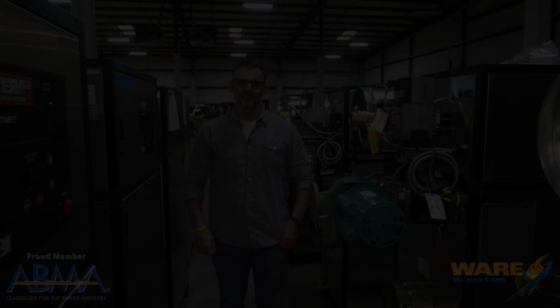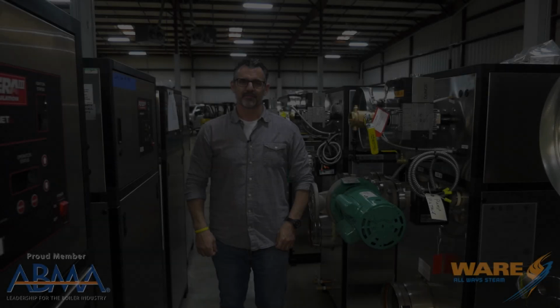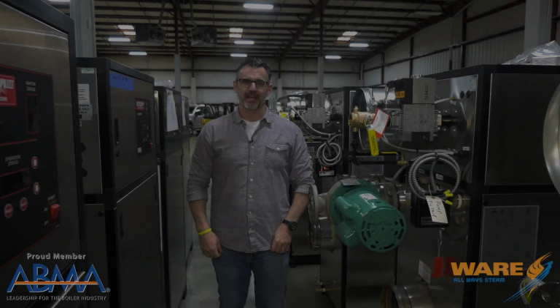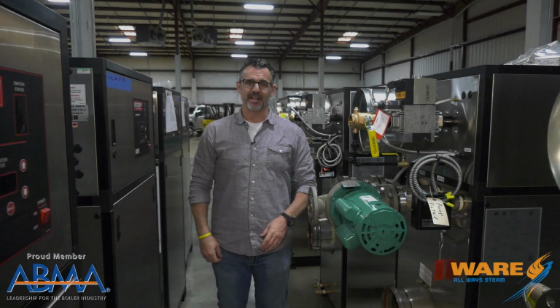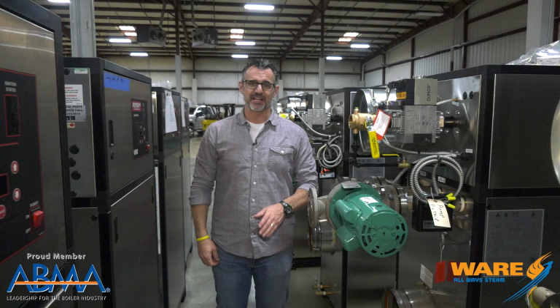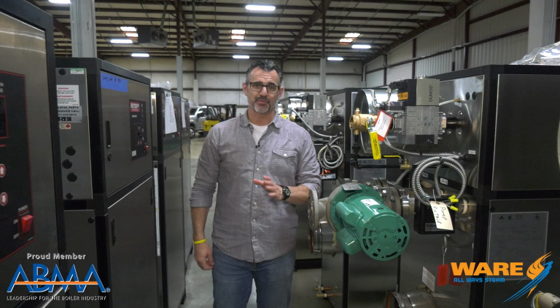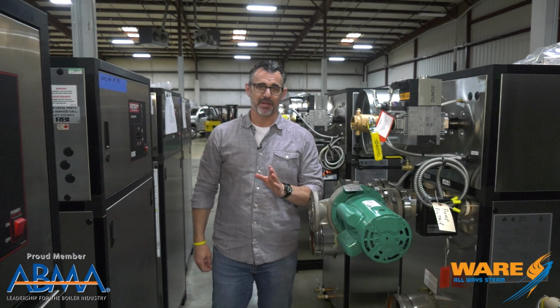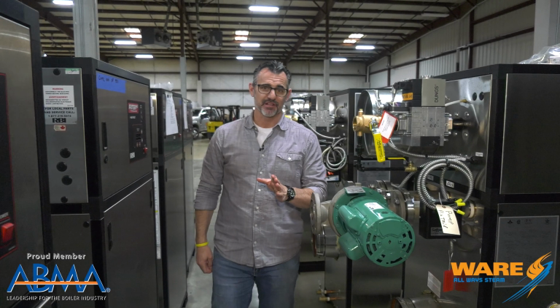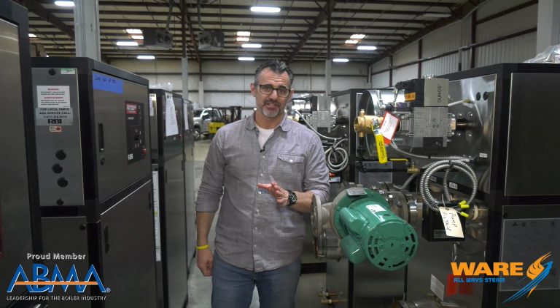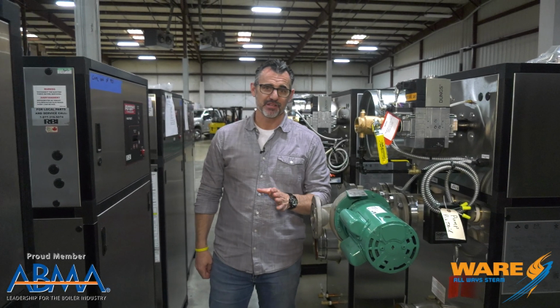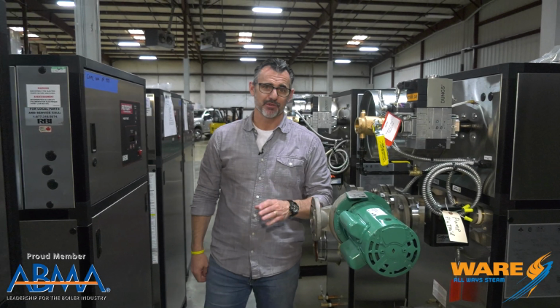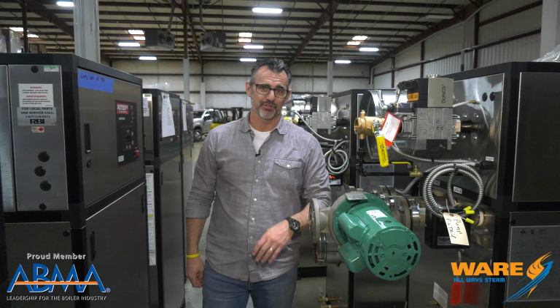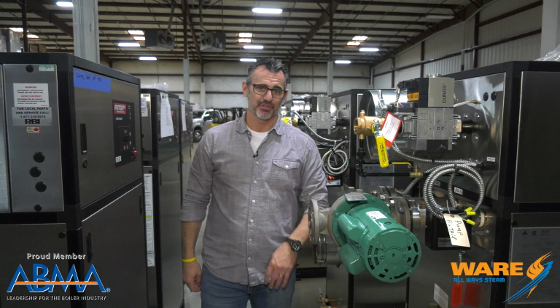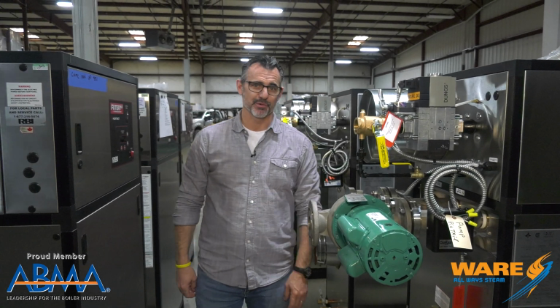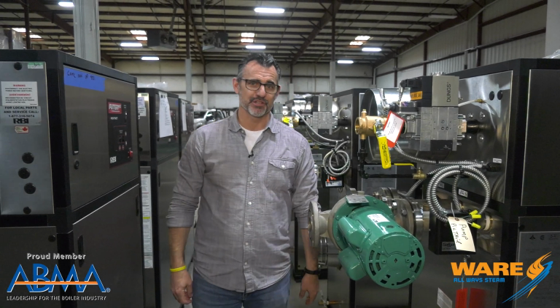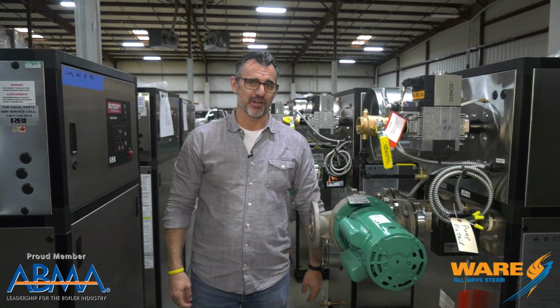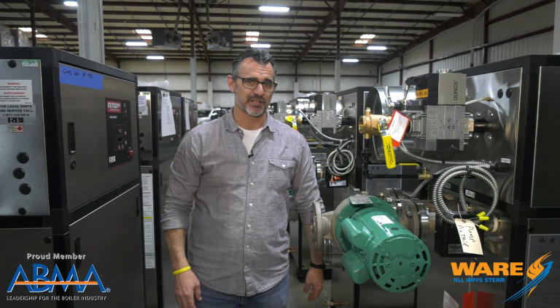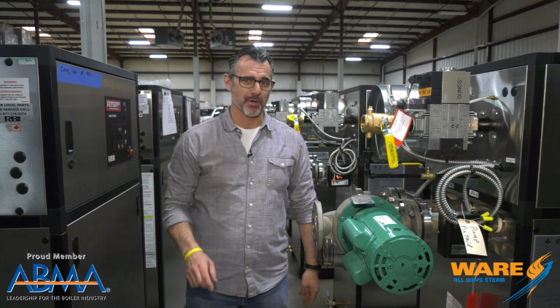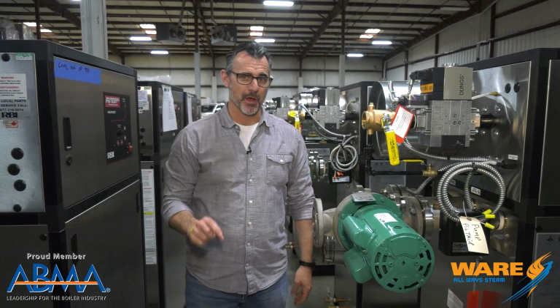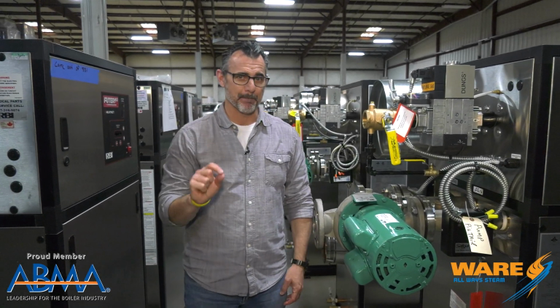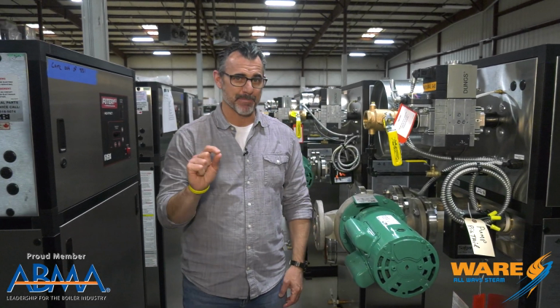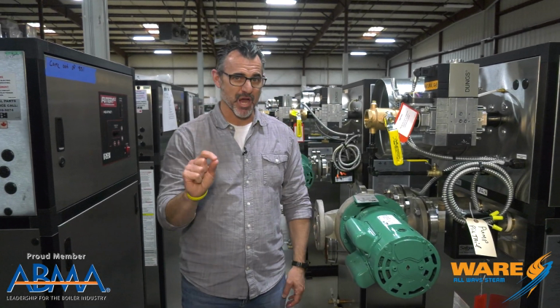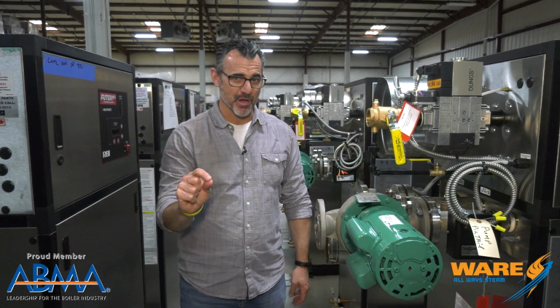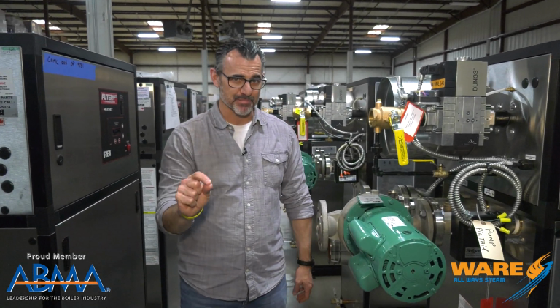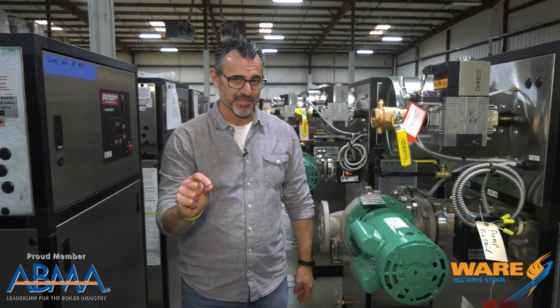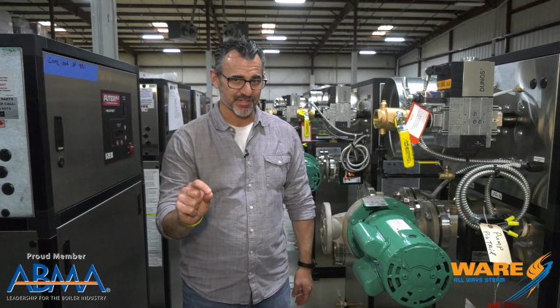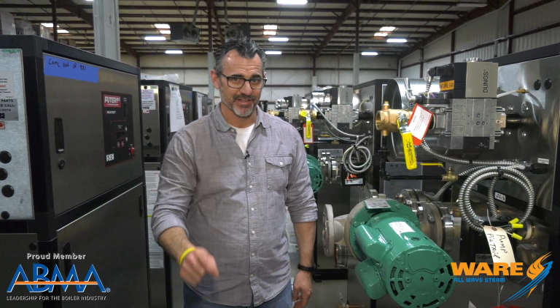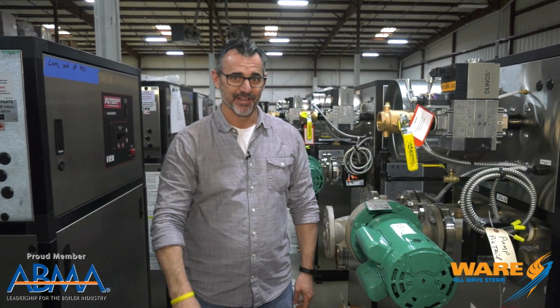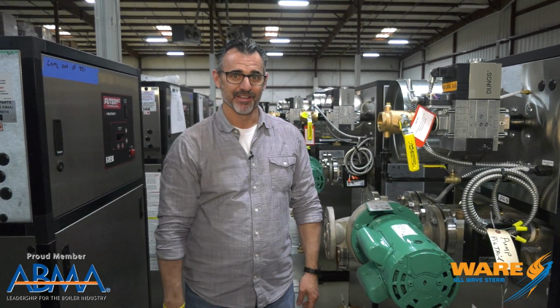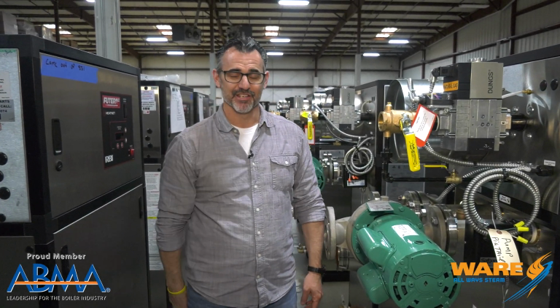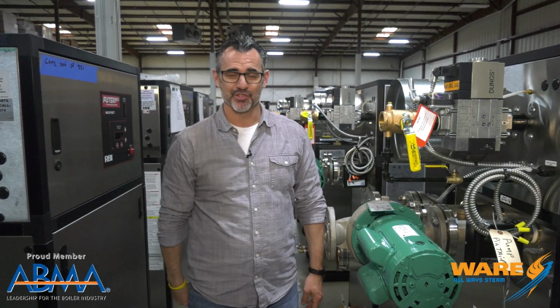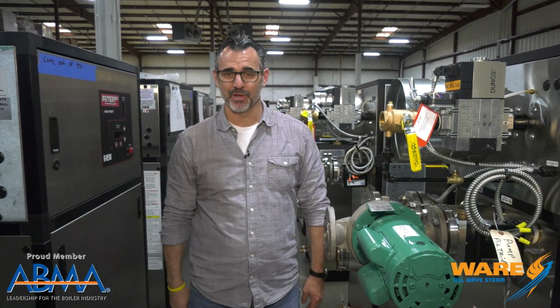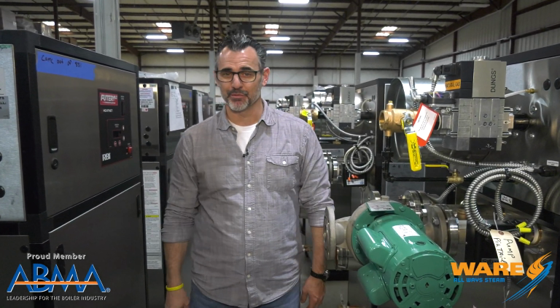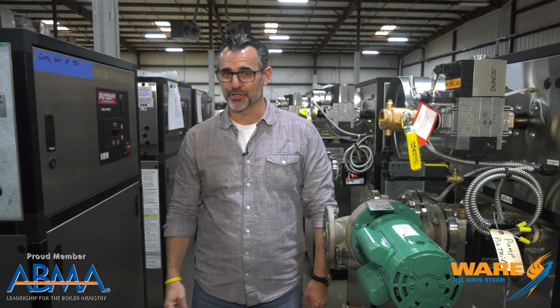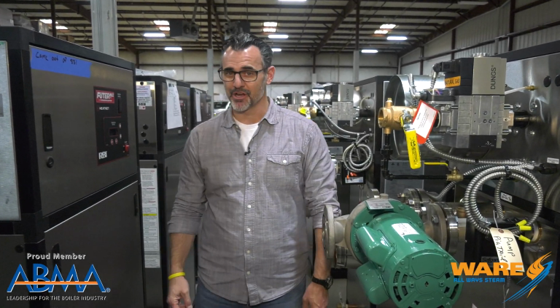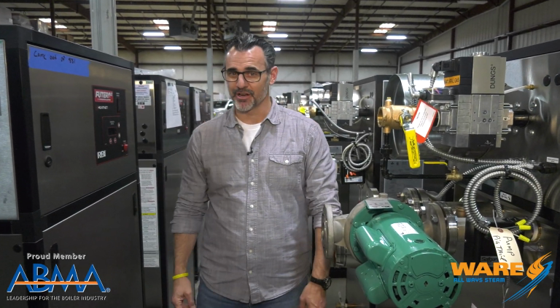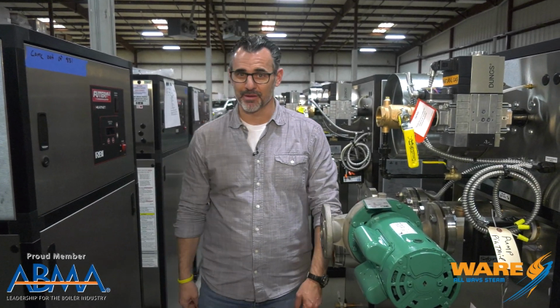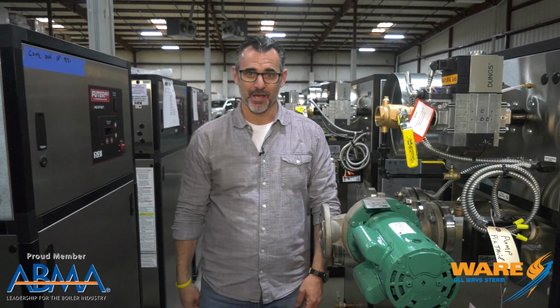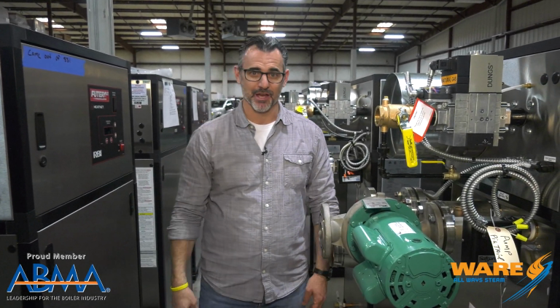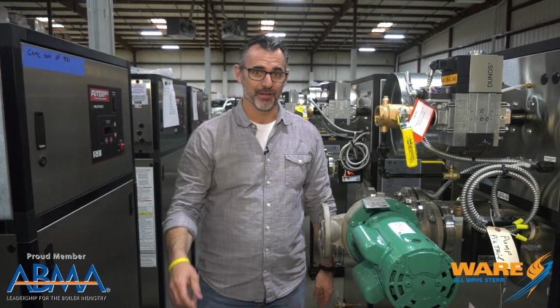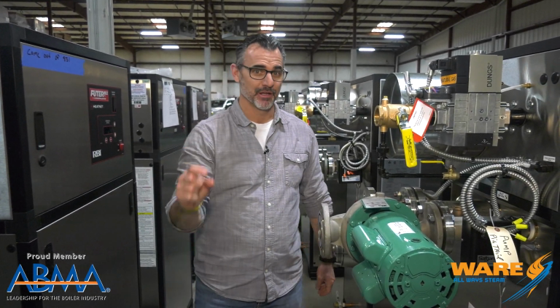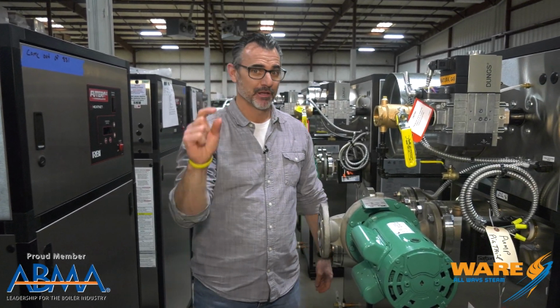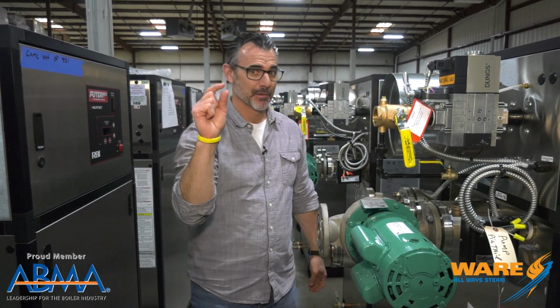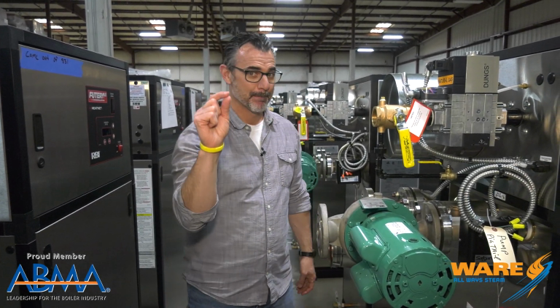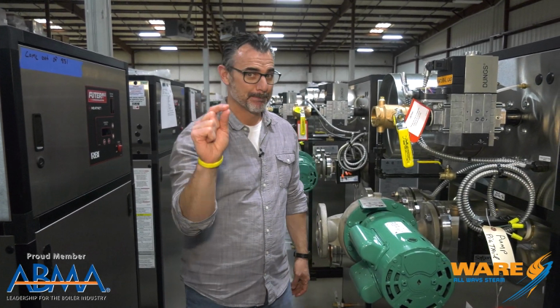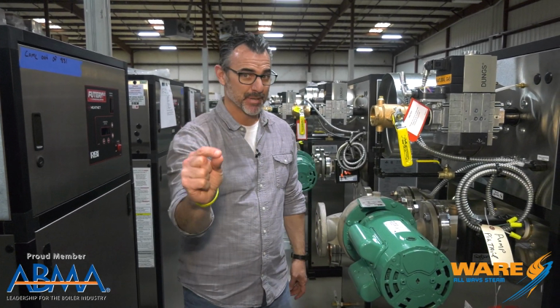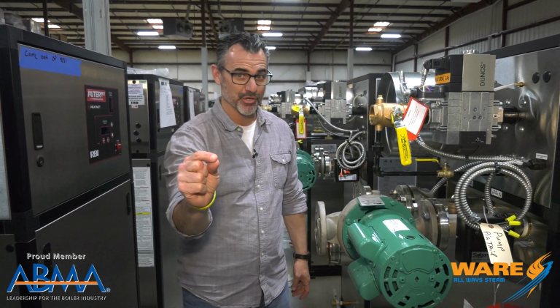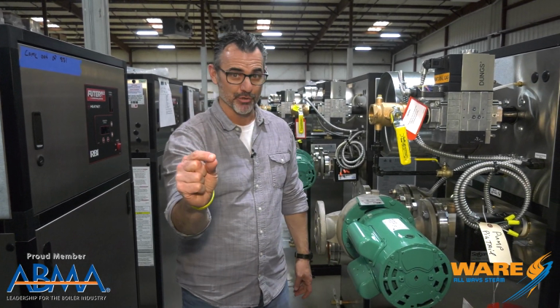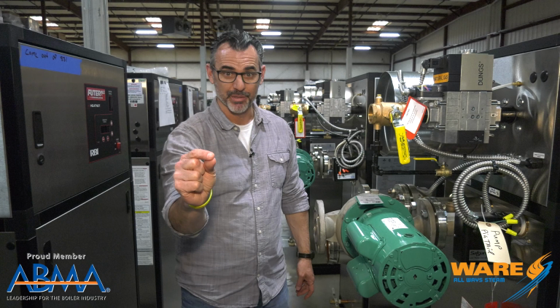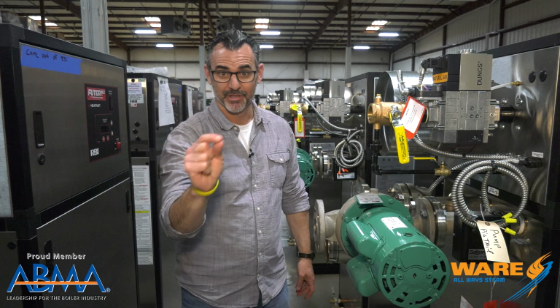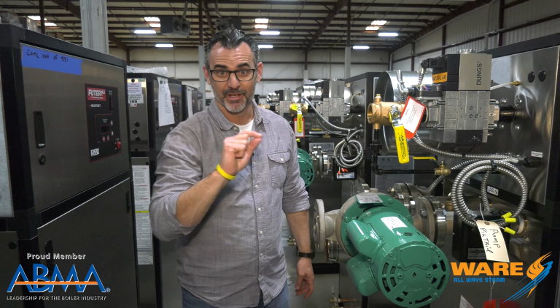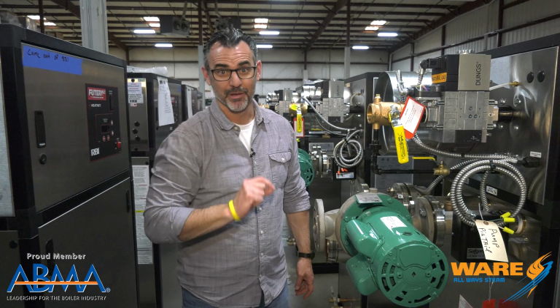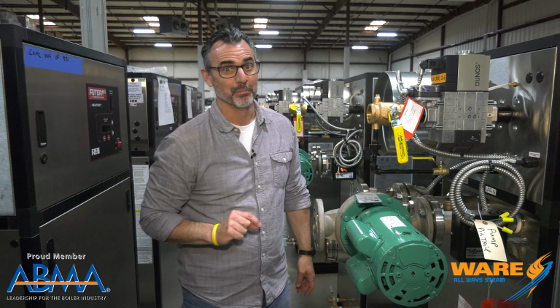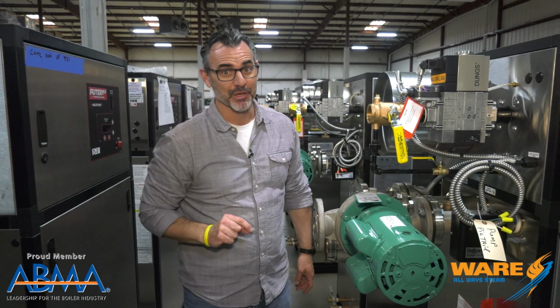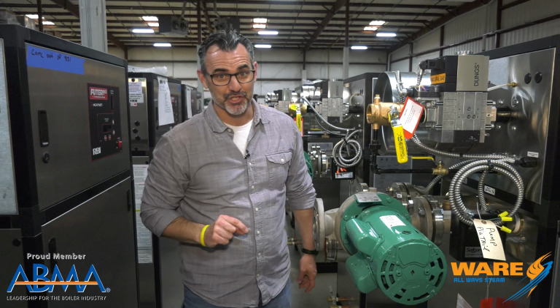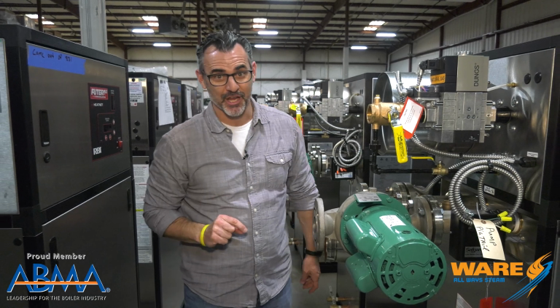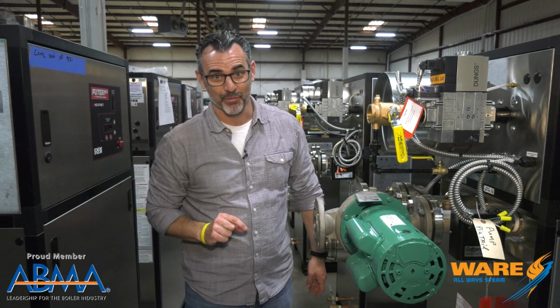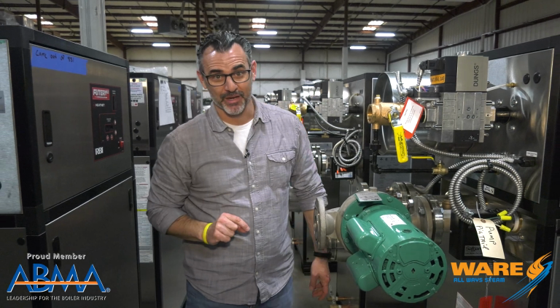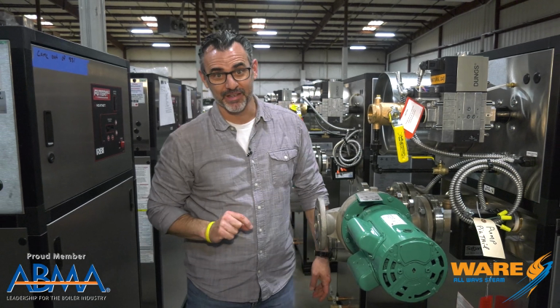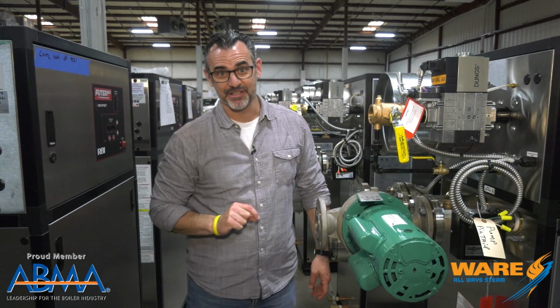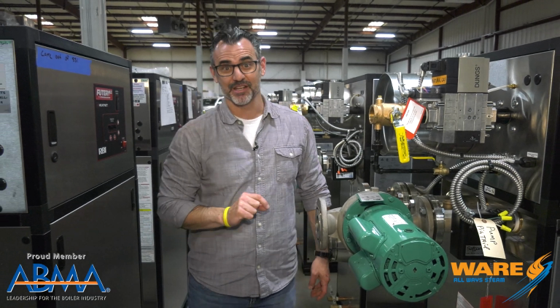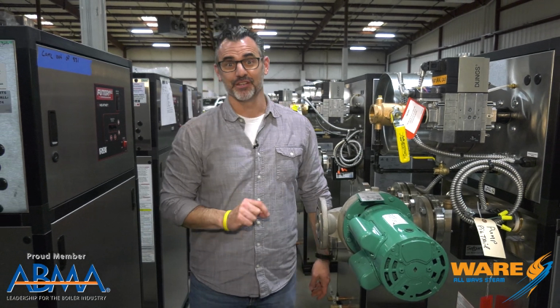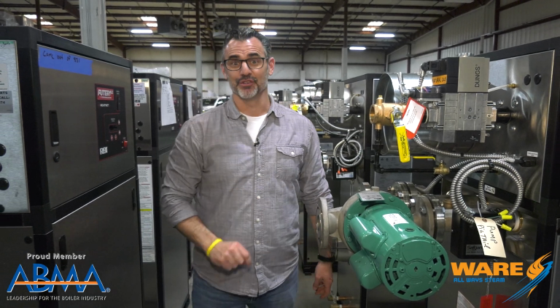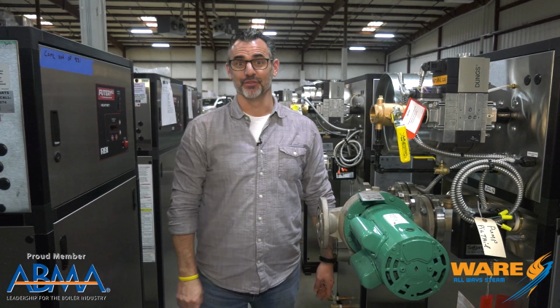Hey, last week on Steam Culture we talked about pumps. This week we're talking about poop. Bet you can't wait. Stay tuned.